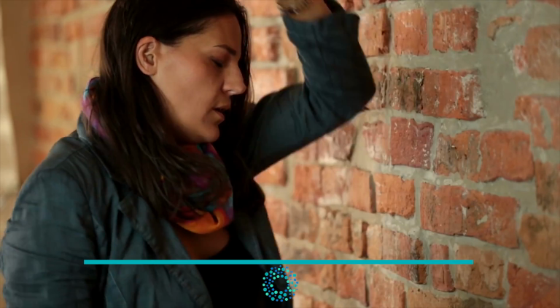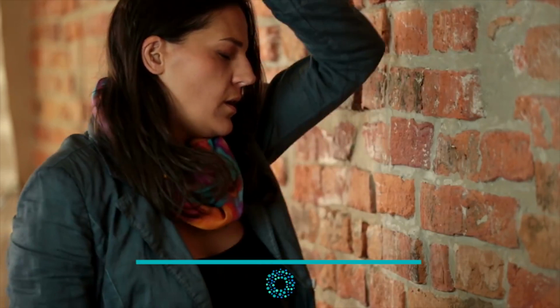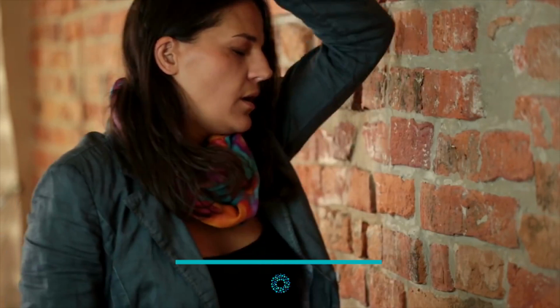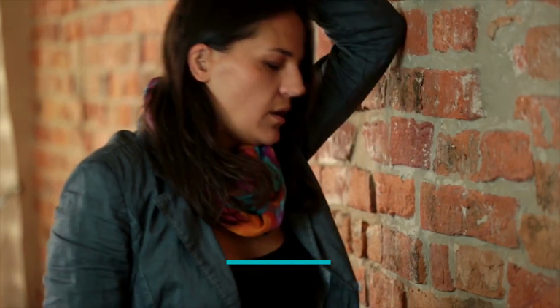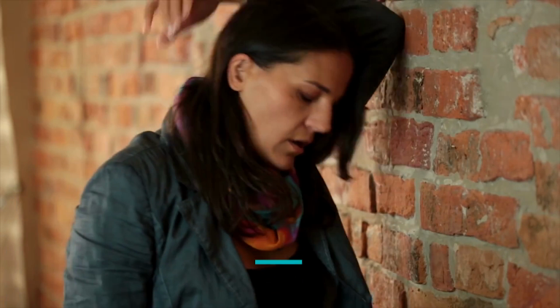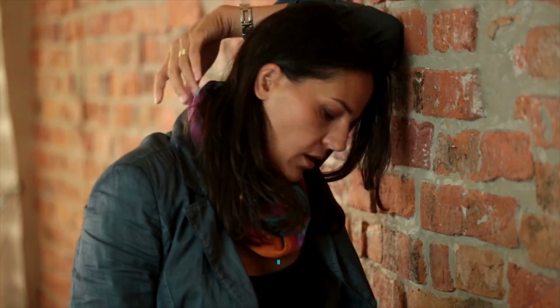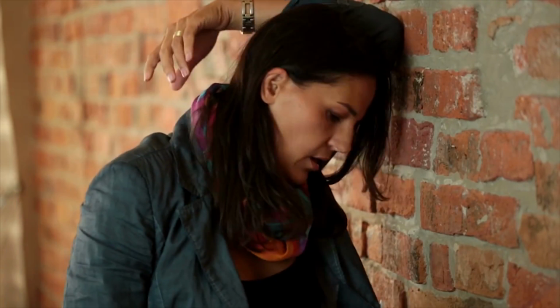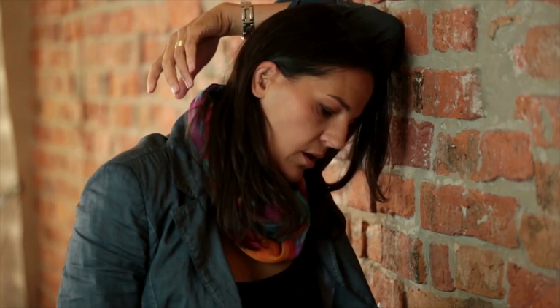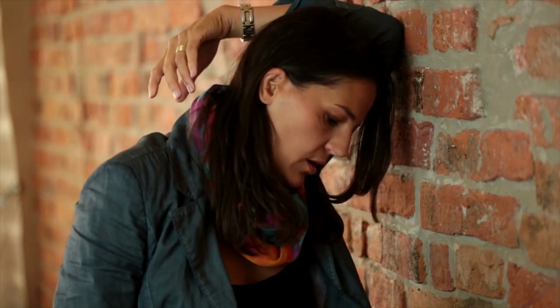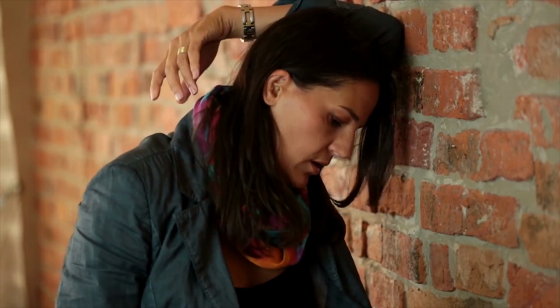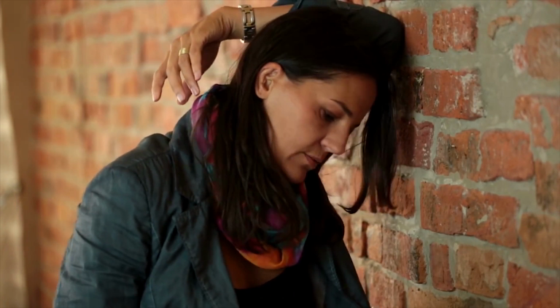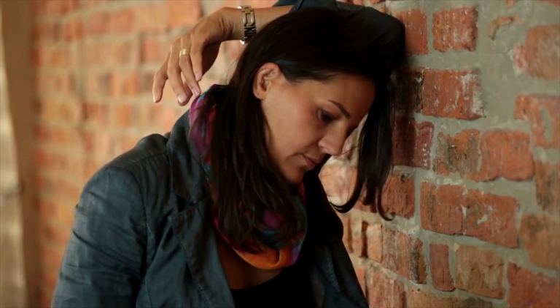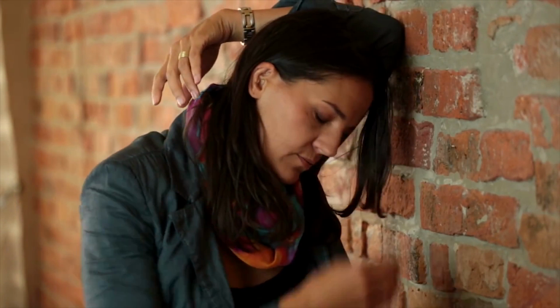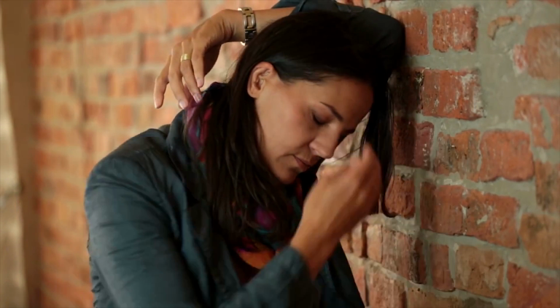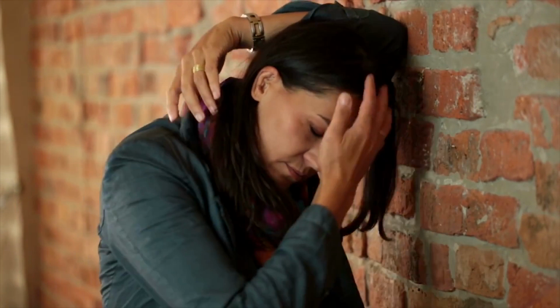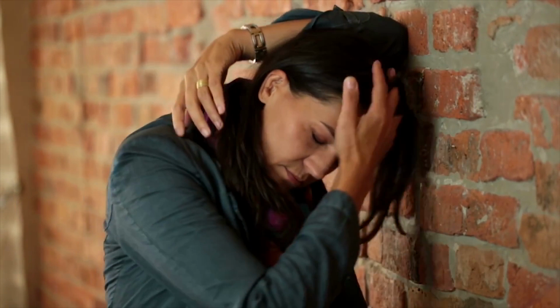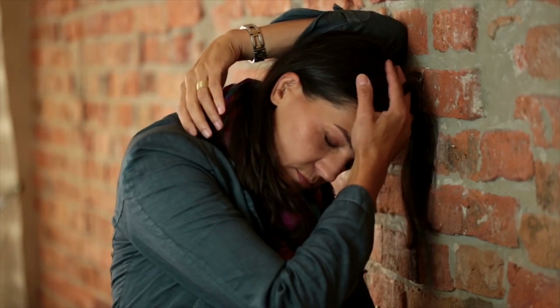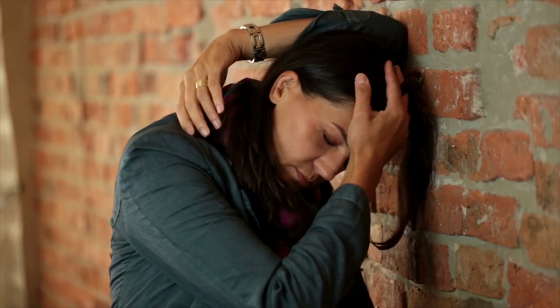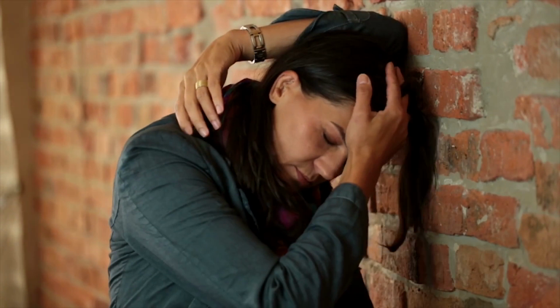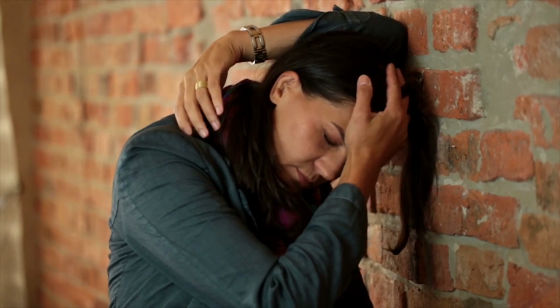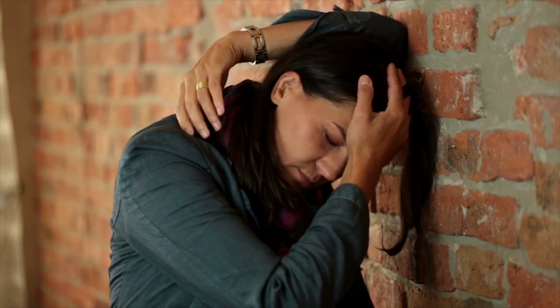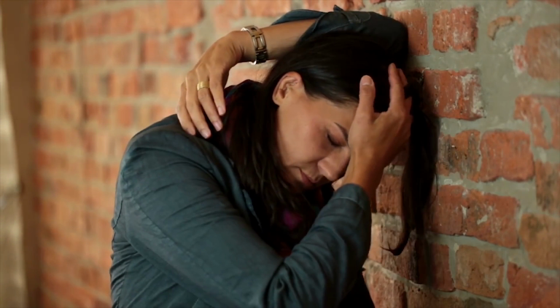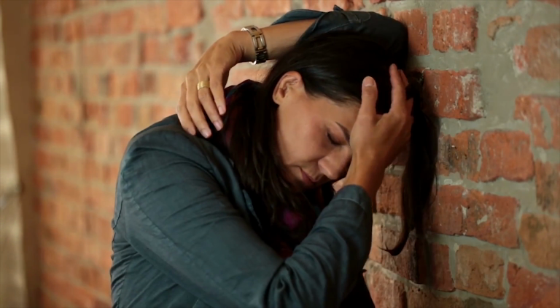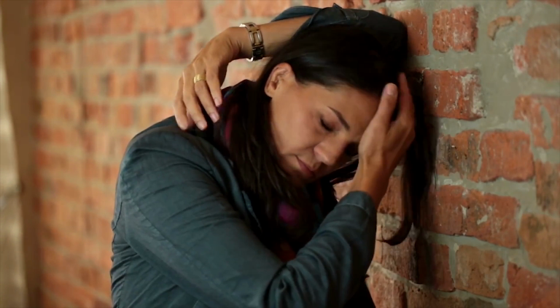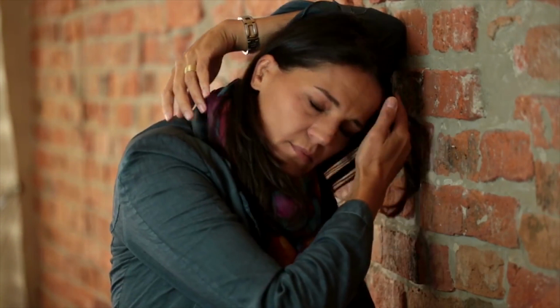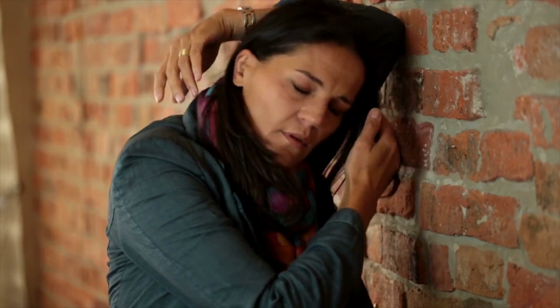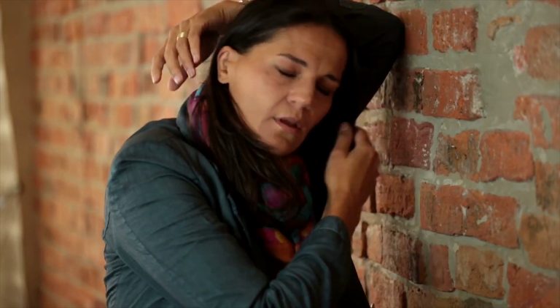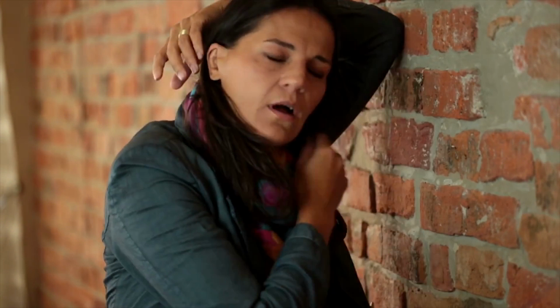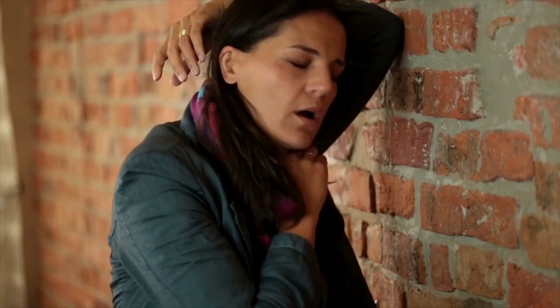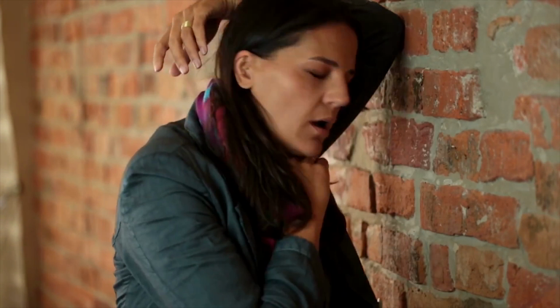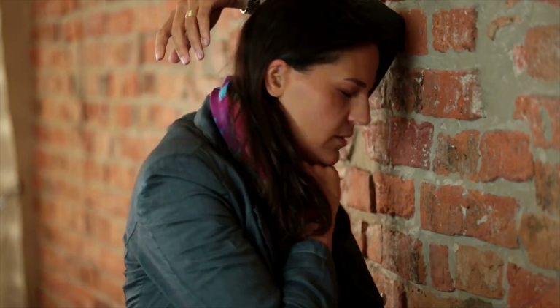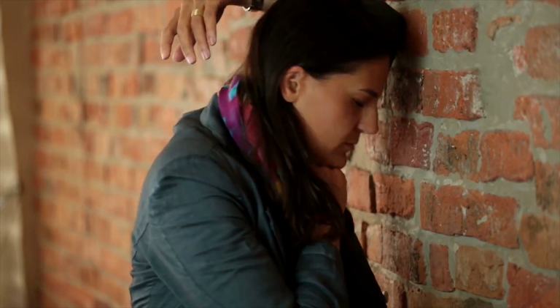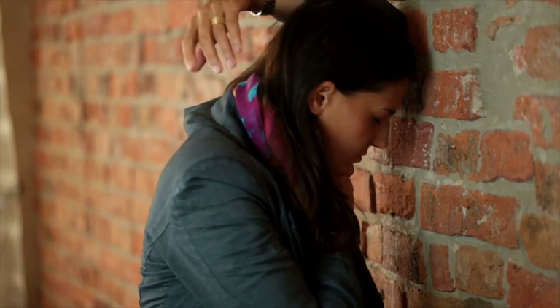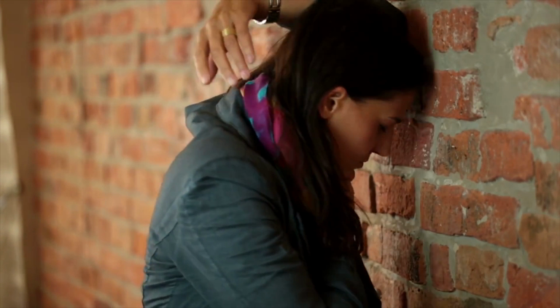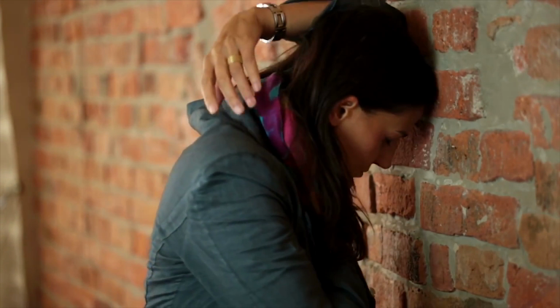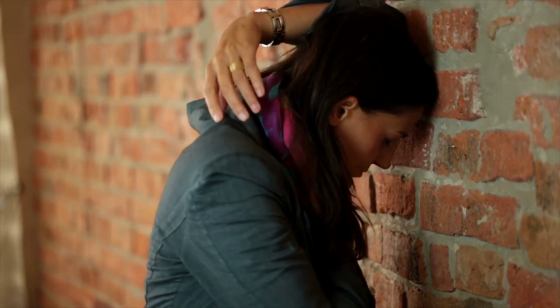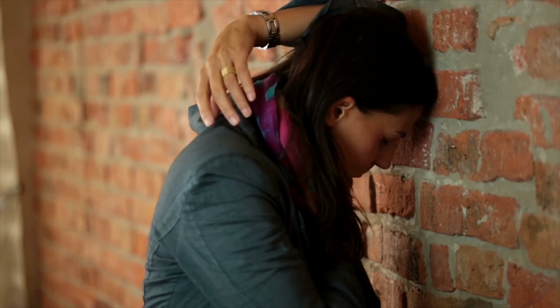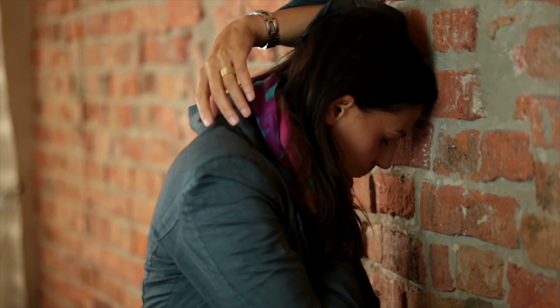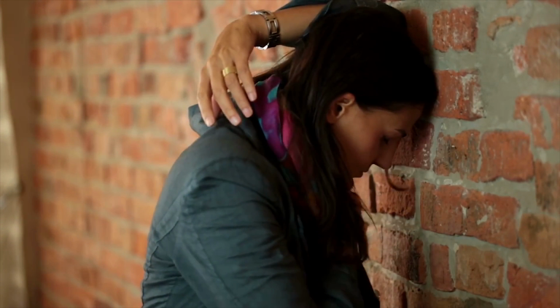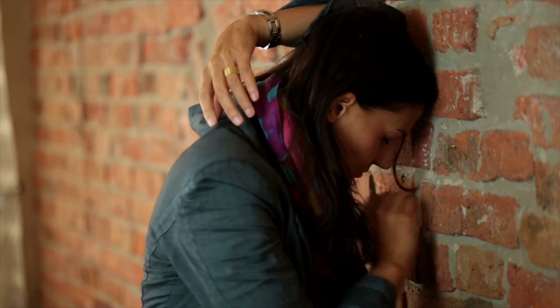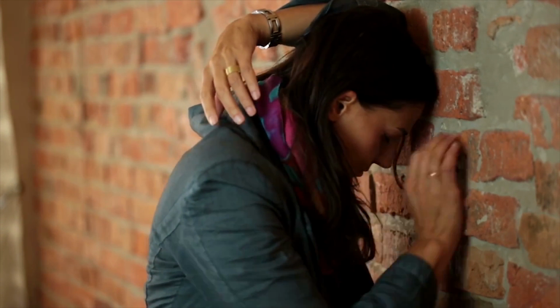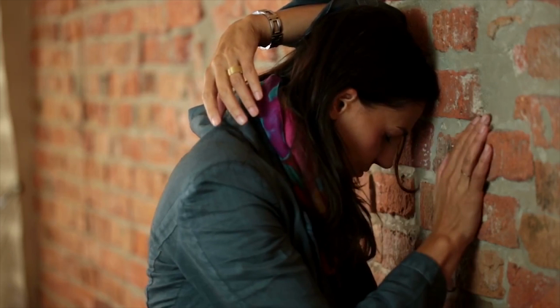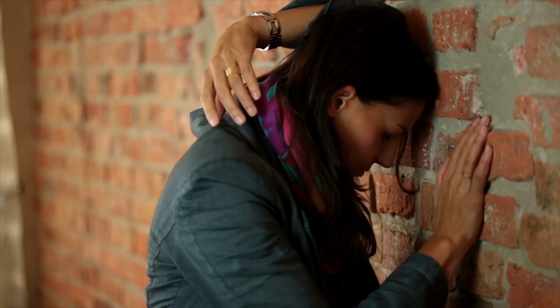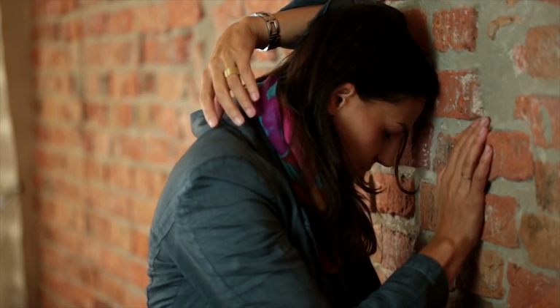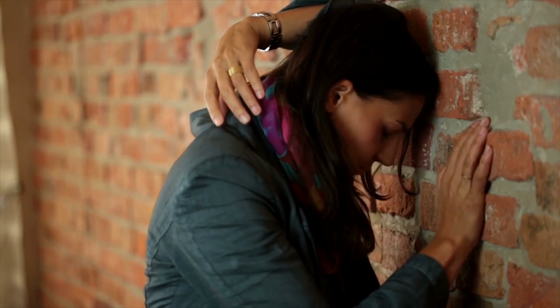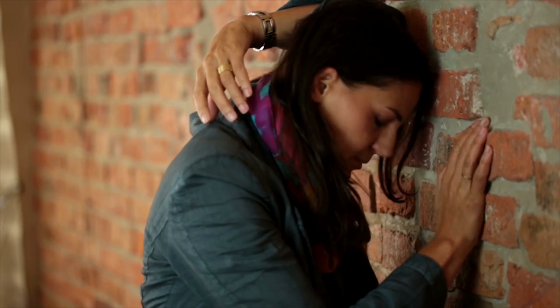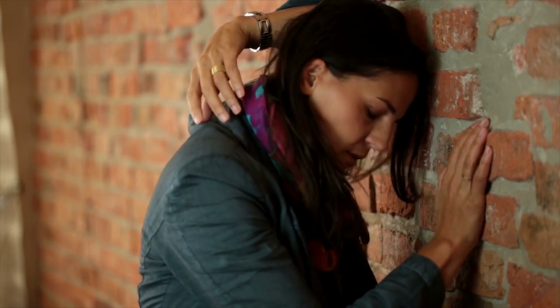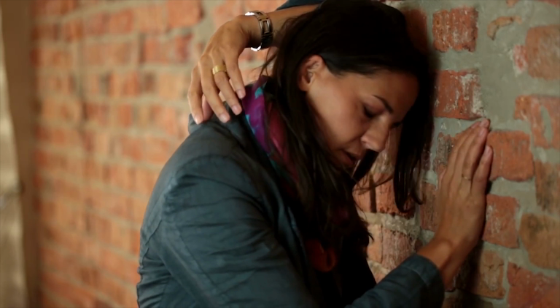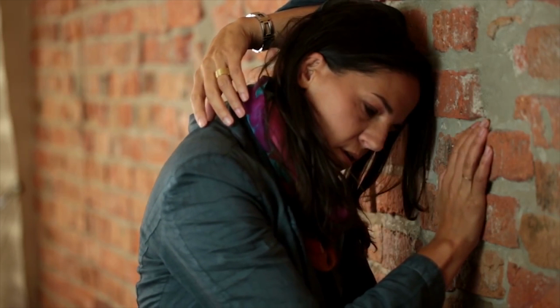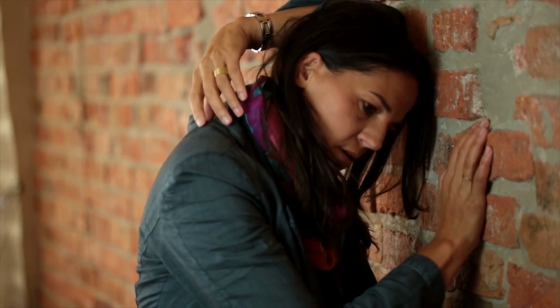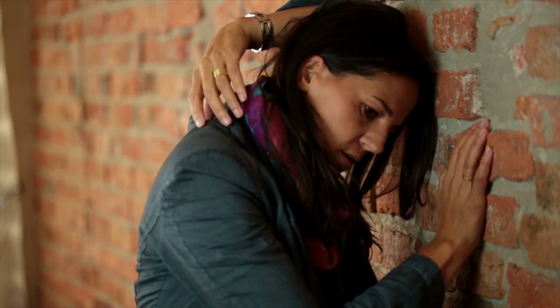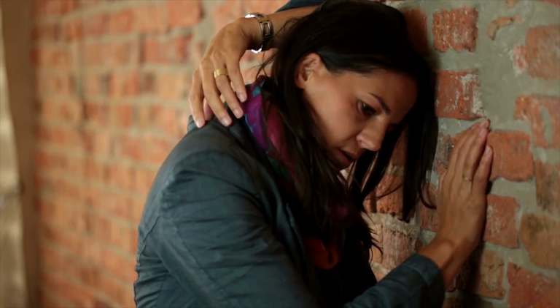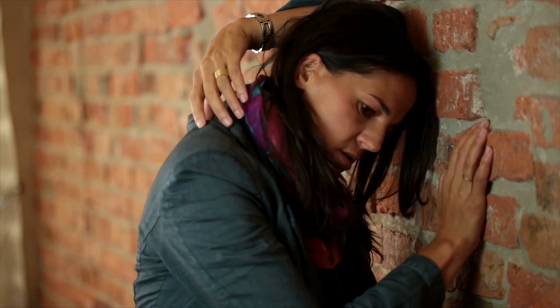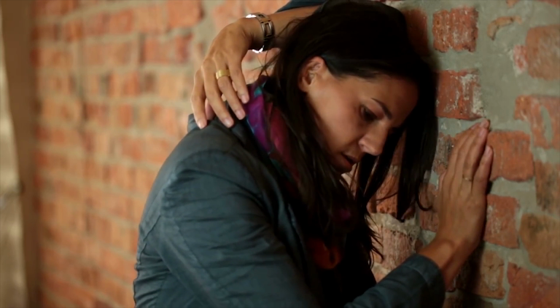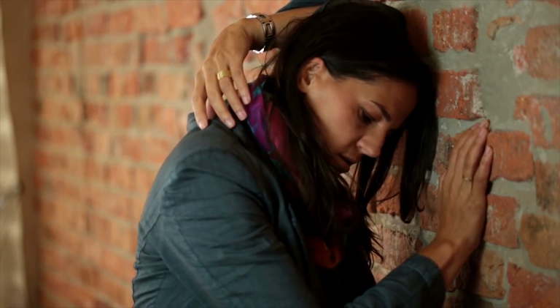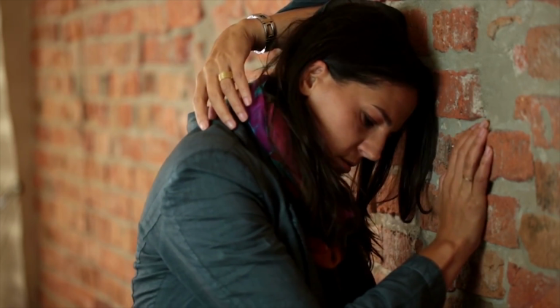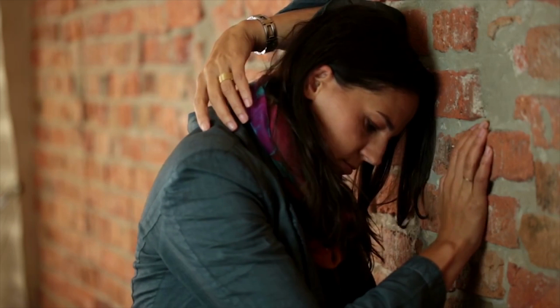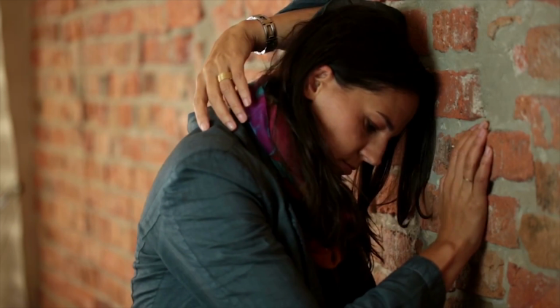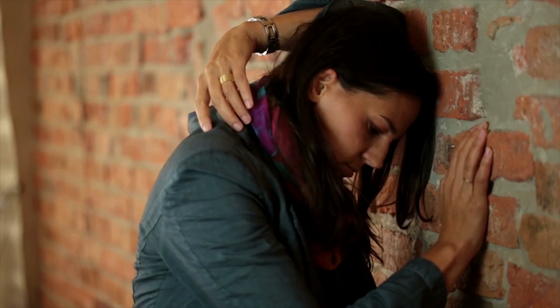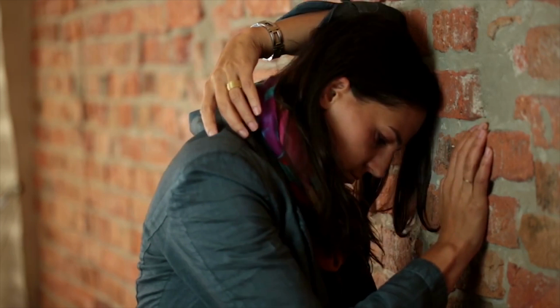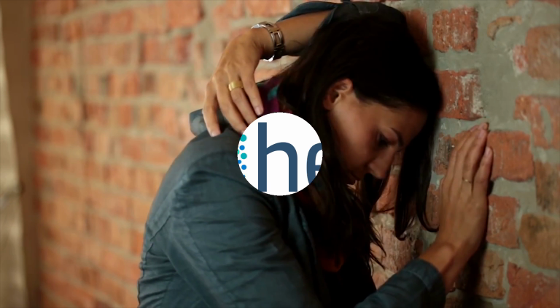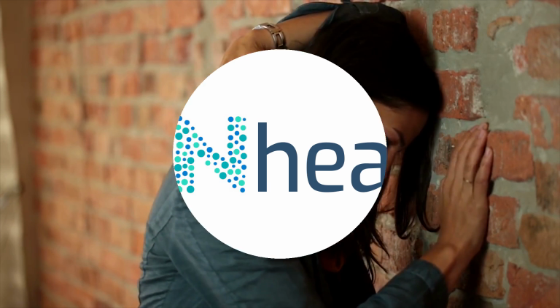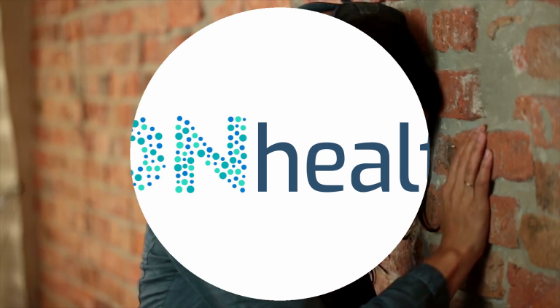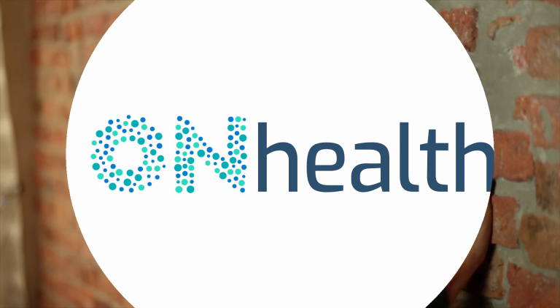If you liked the video, do not forget to give us a like and subscribe to our OnHealth channel. Until next time.